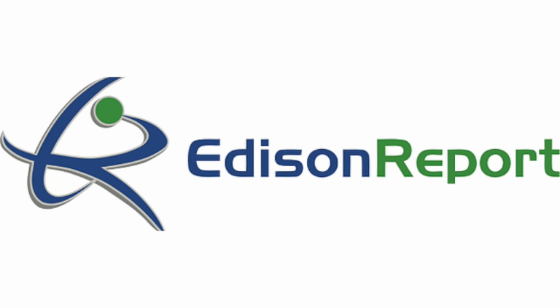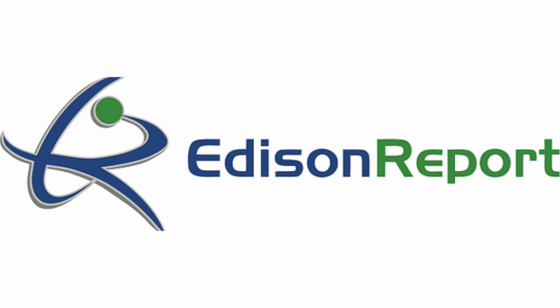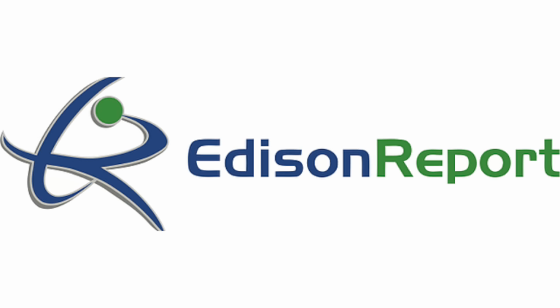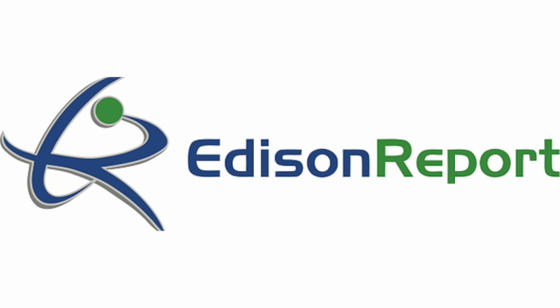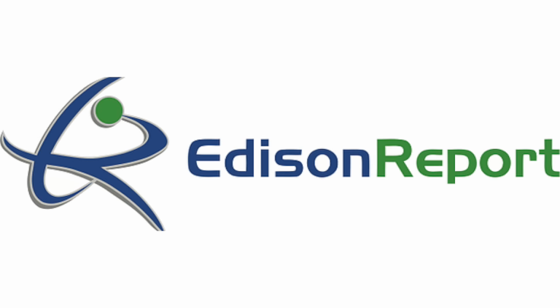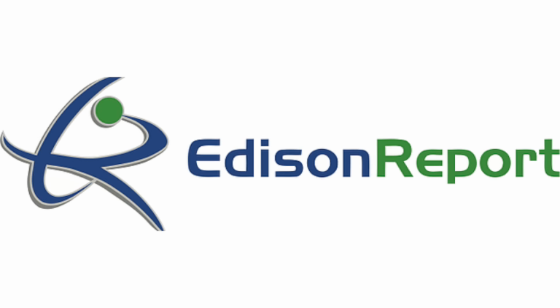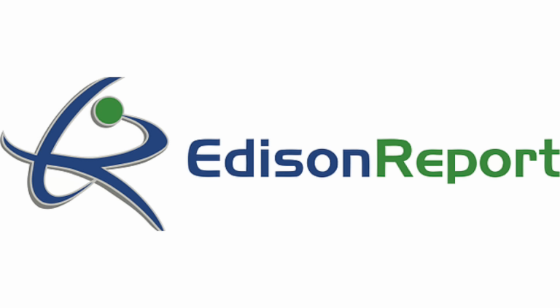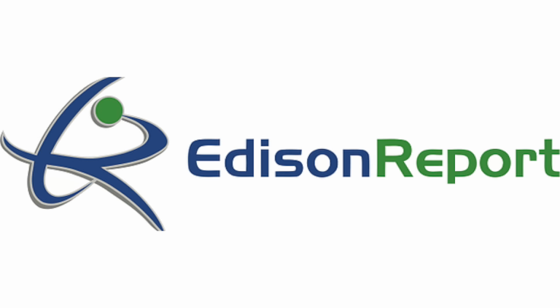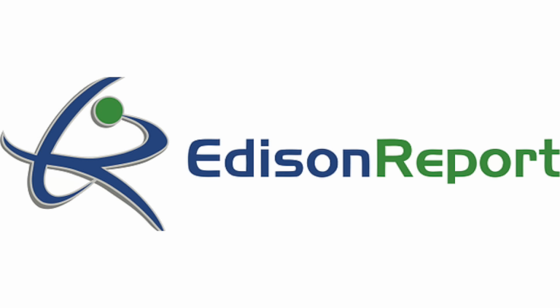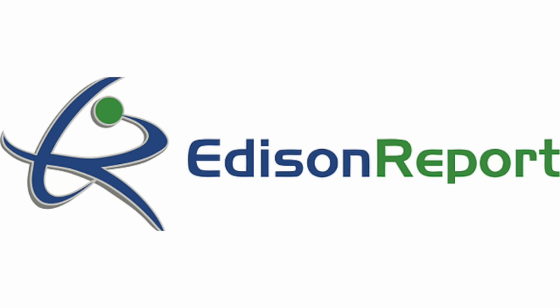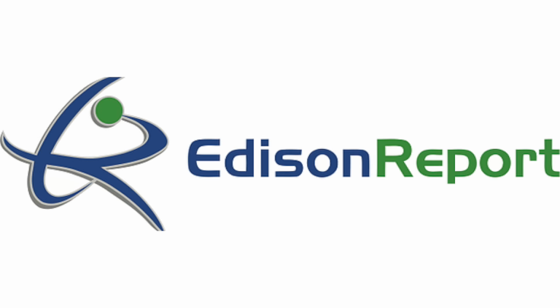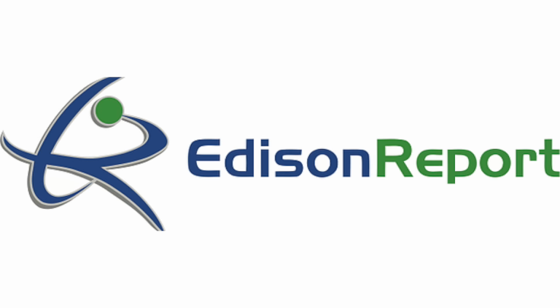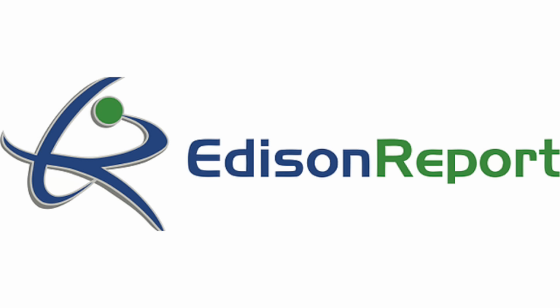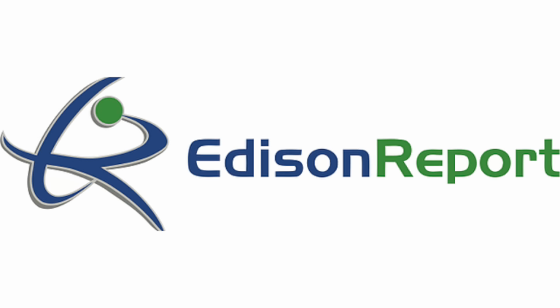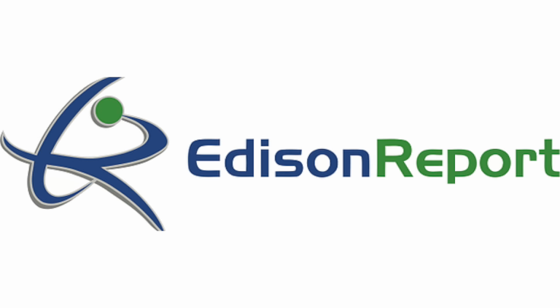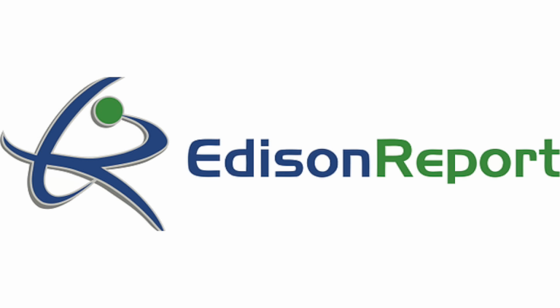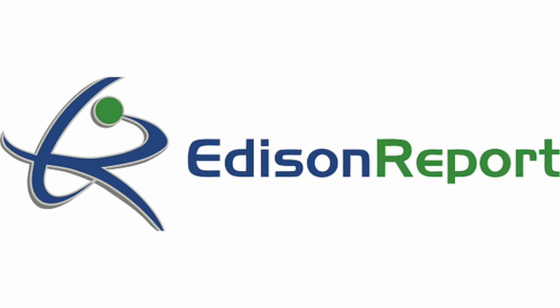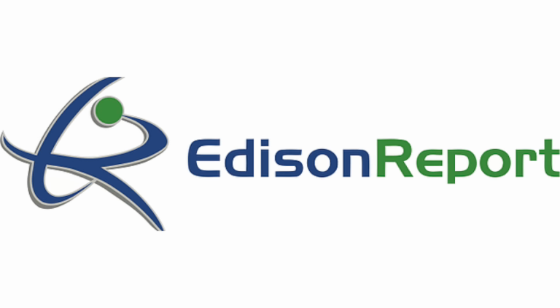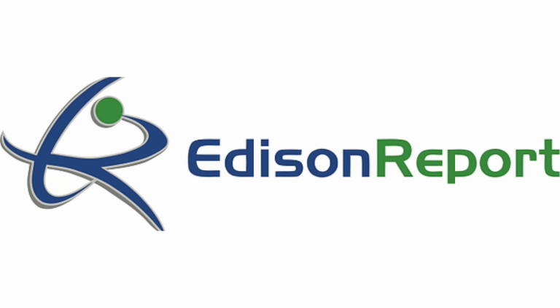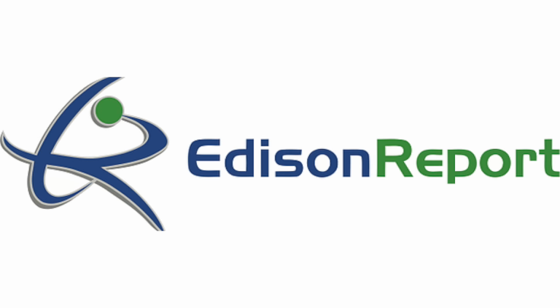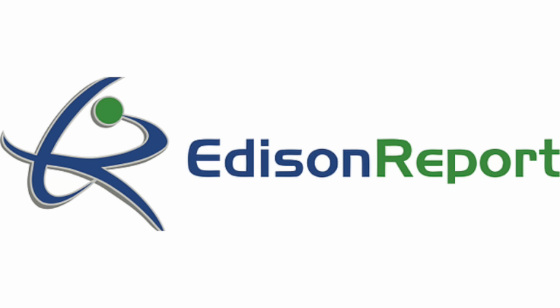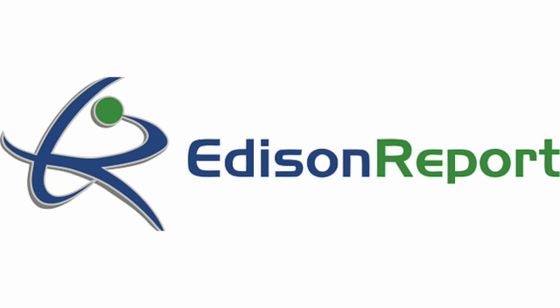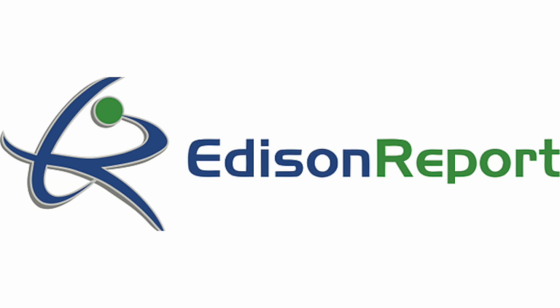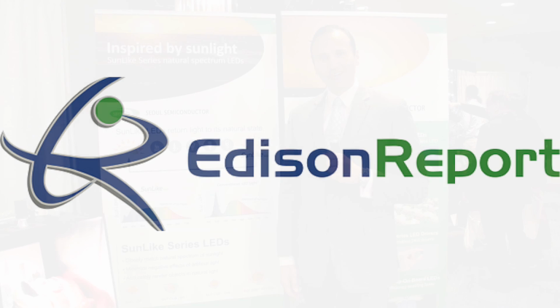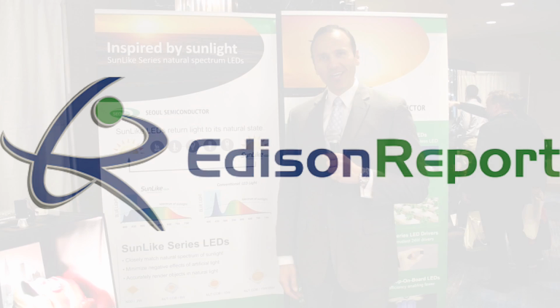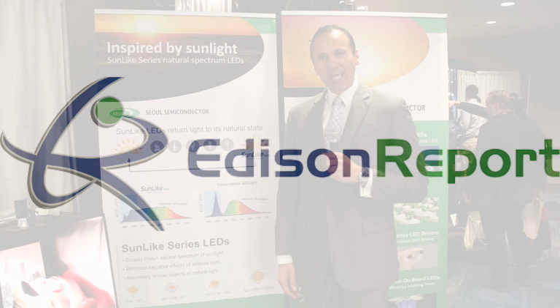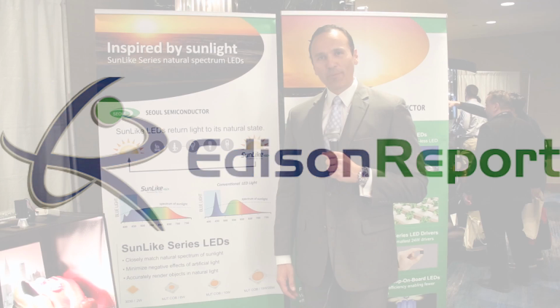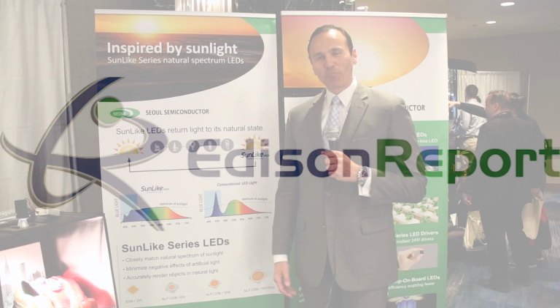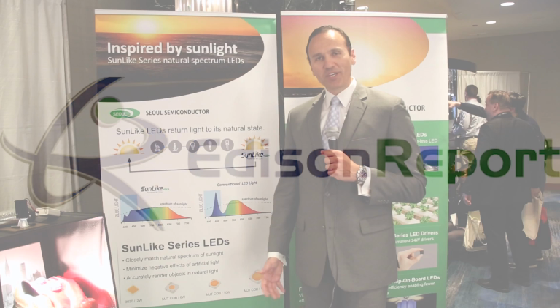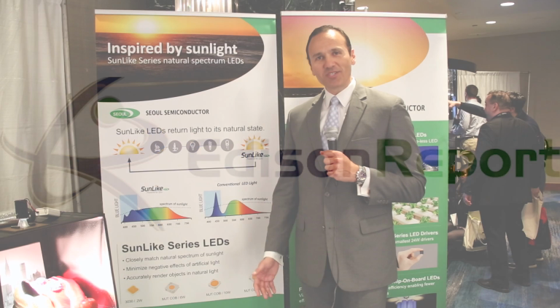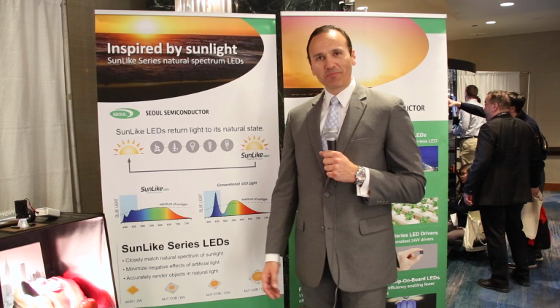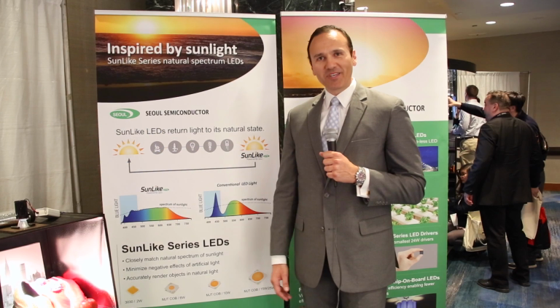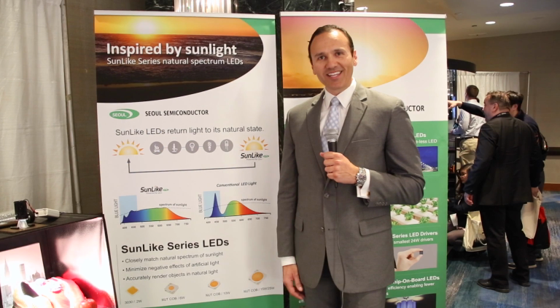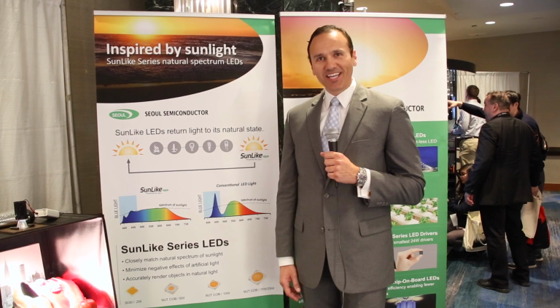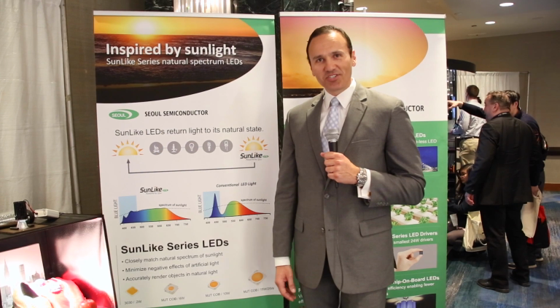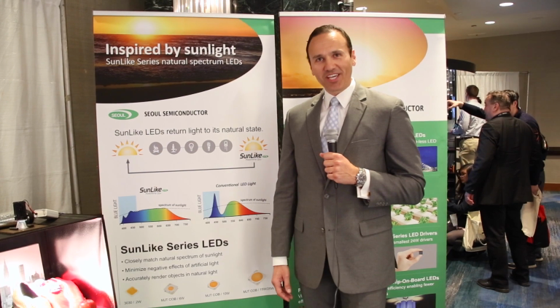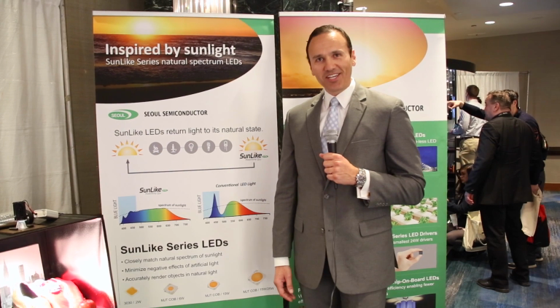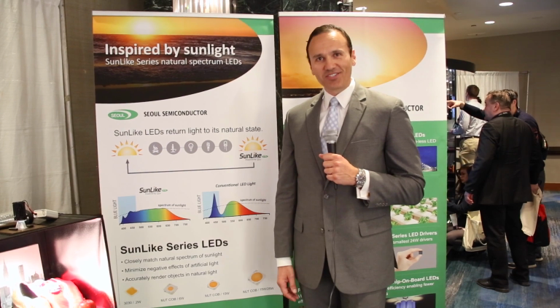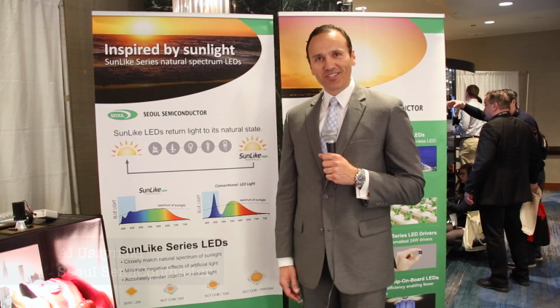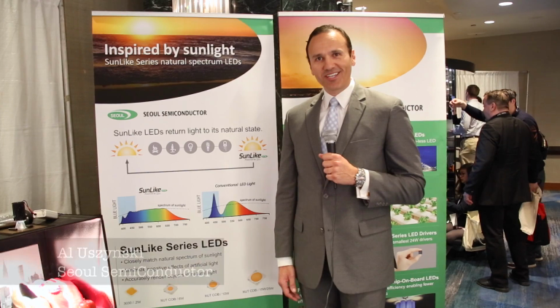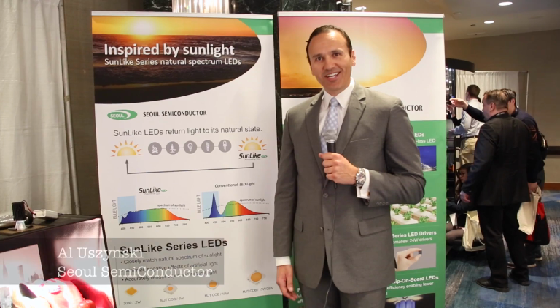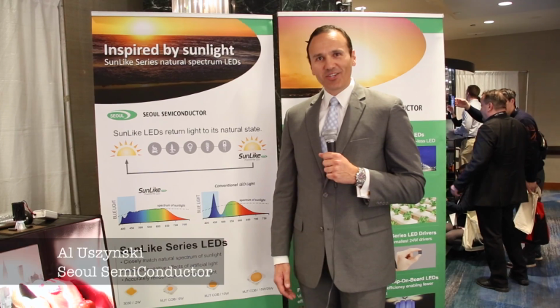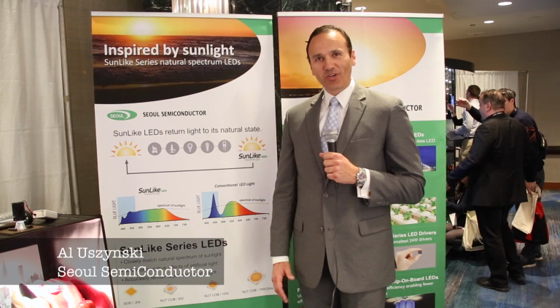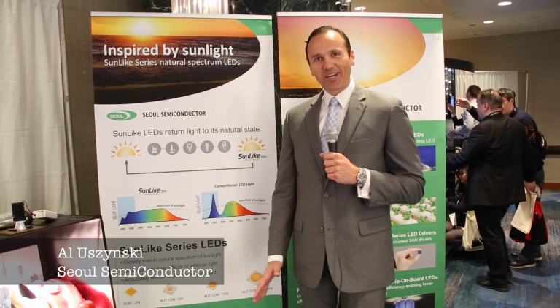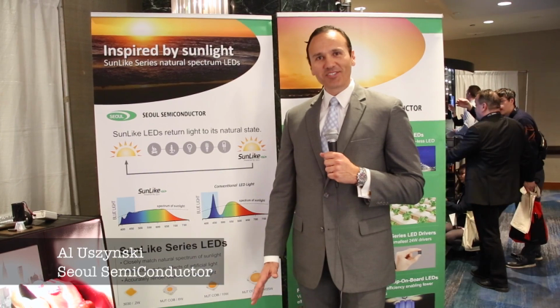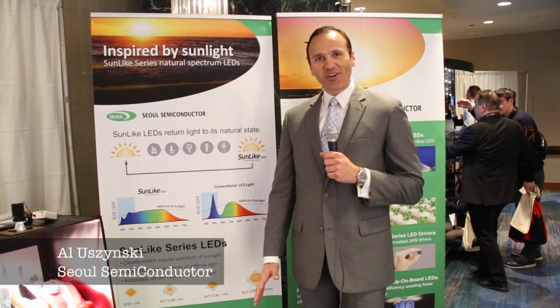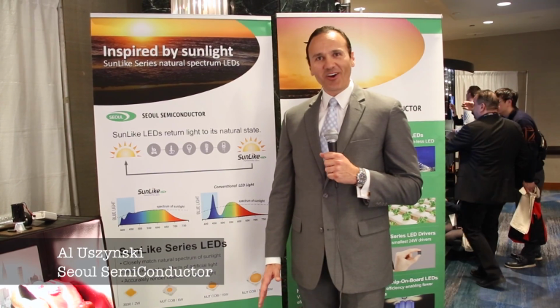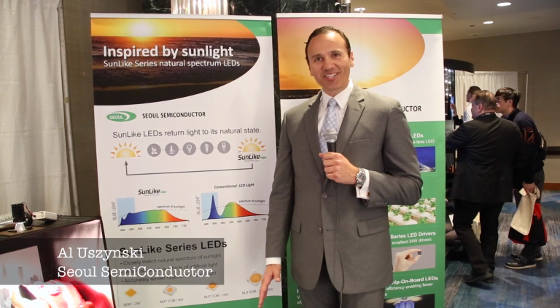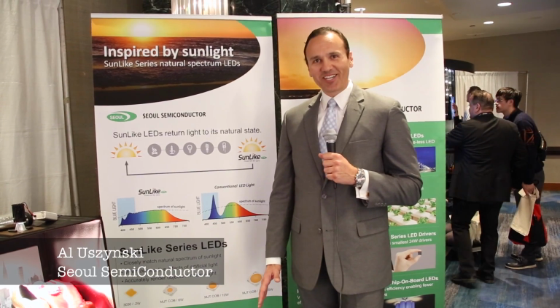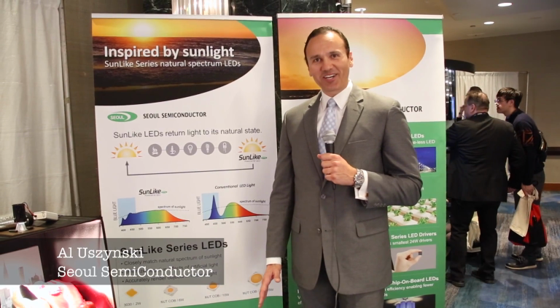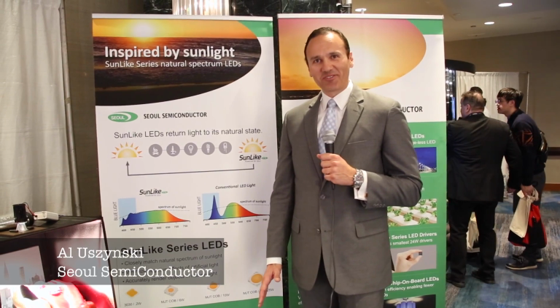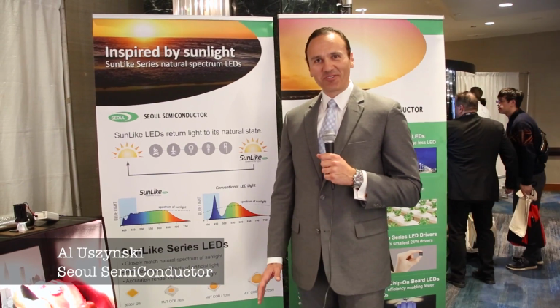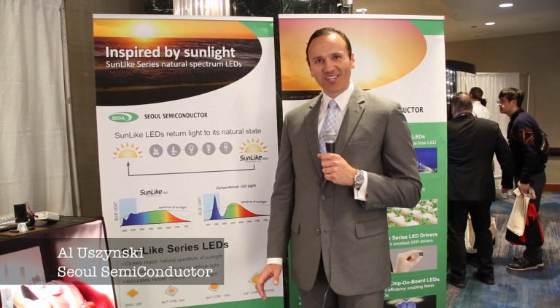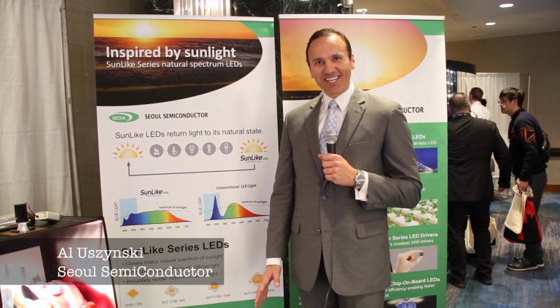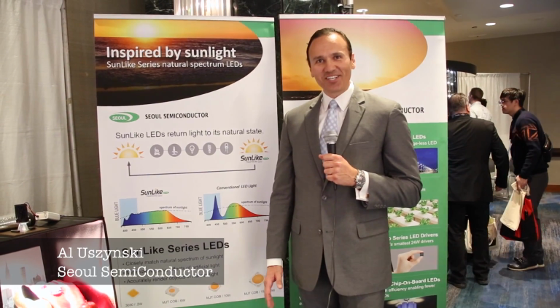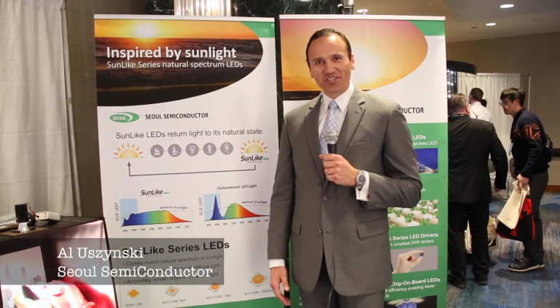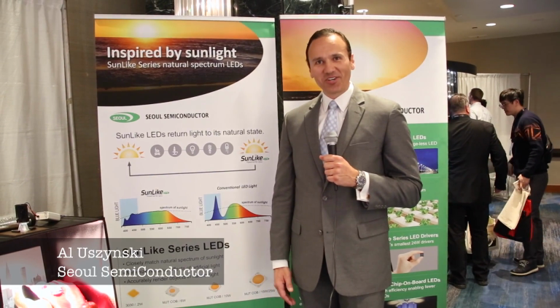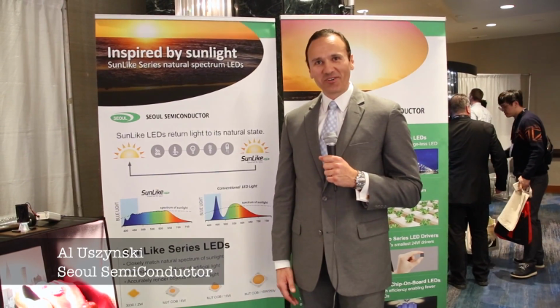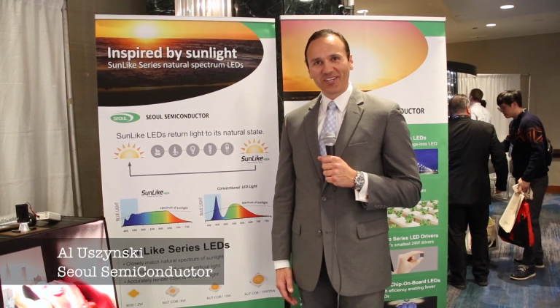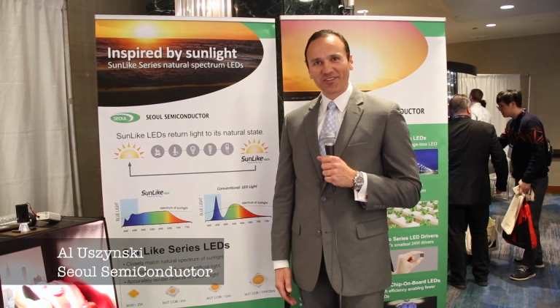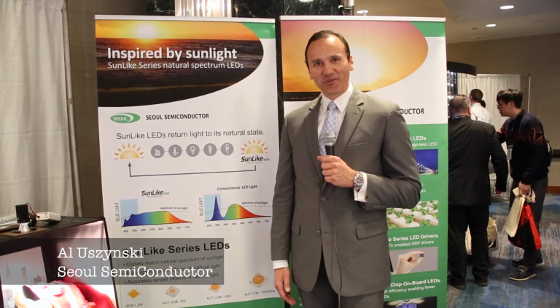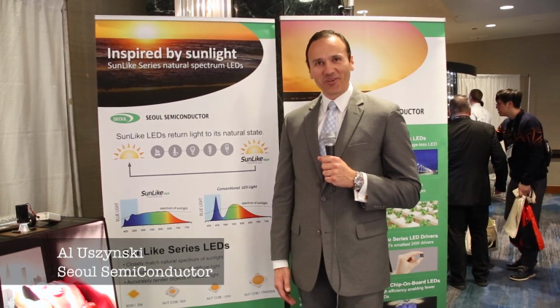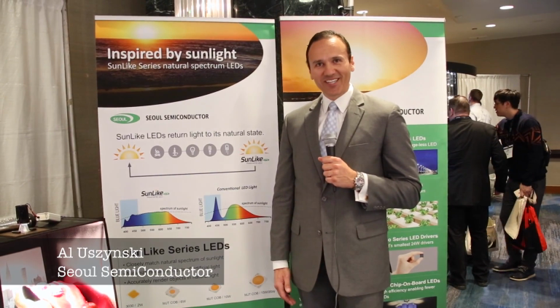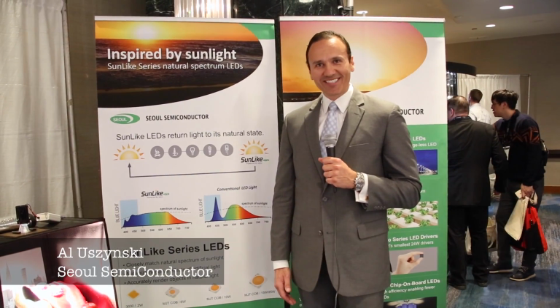Hi, I'm Al Yuzinski with Sol Semiconductor, and we're pleased to be at LEDucation, the greatest architectural lighting show in the Northeast.